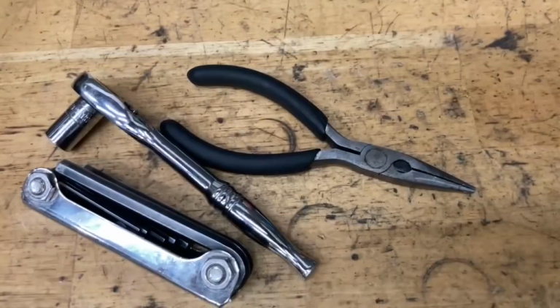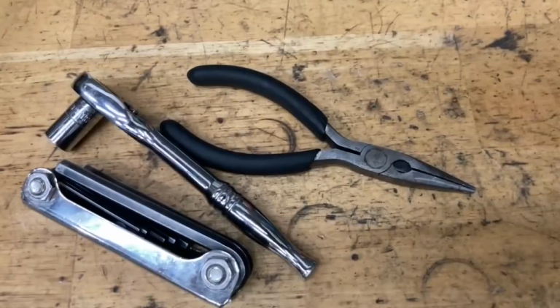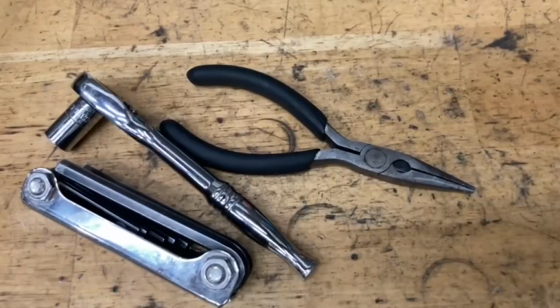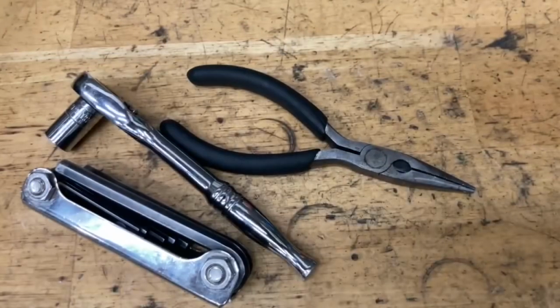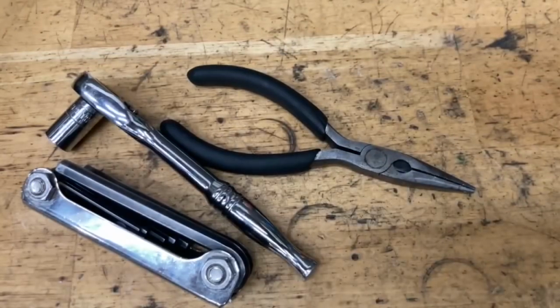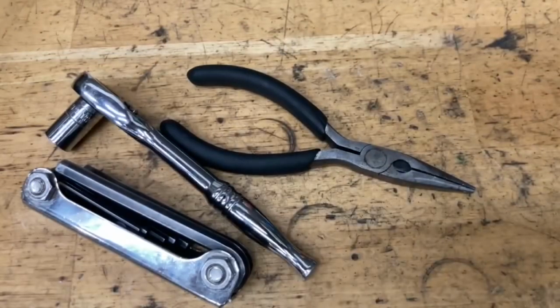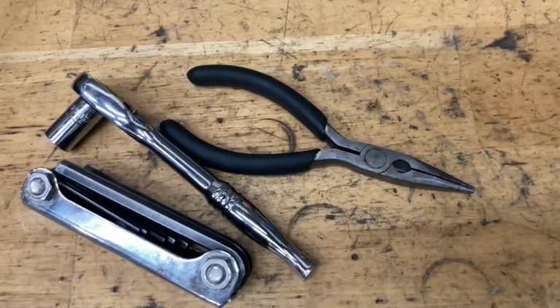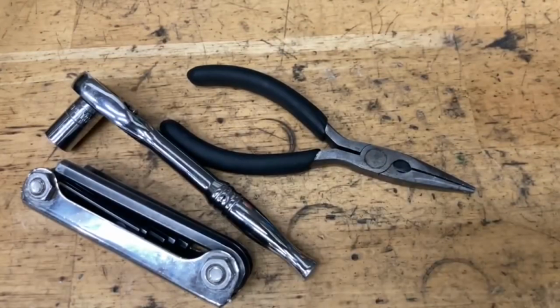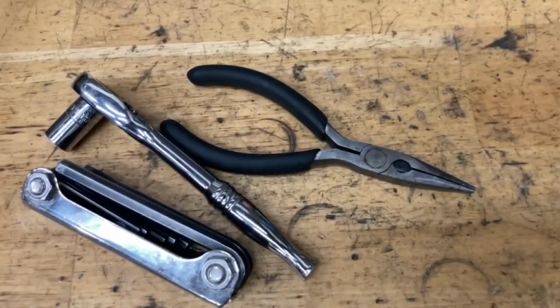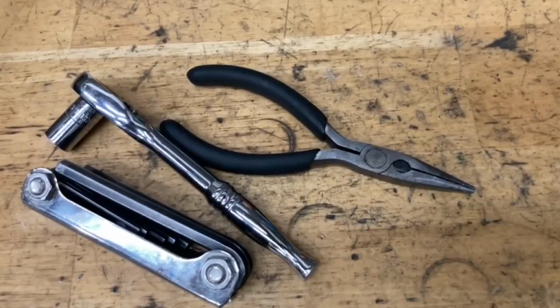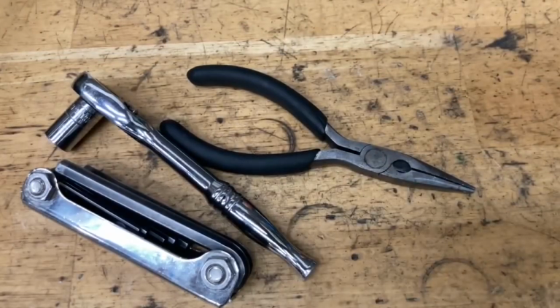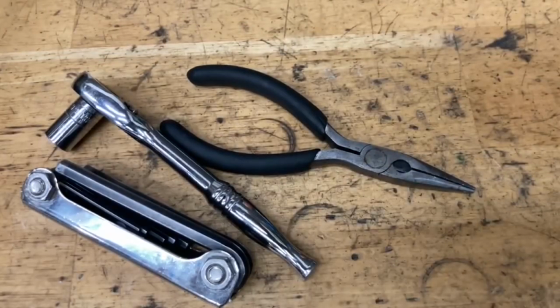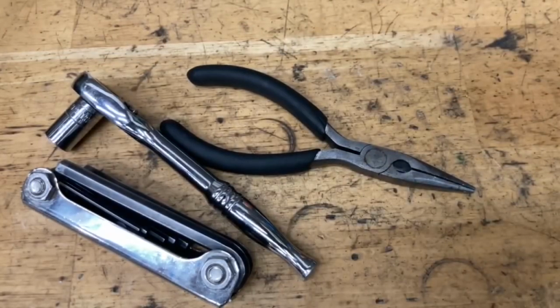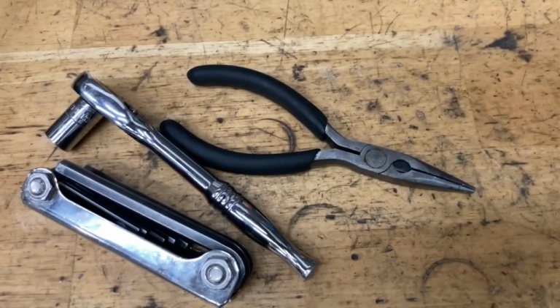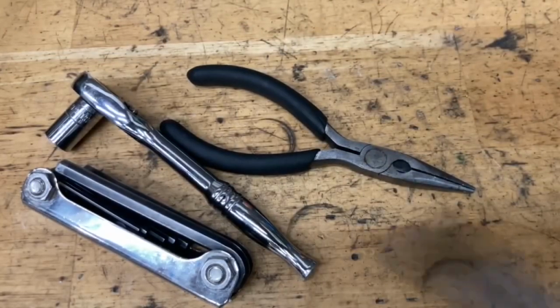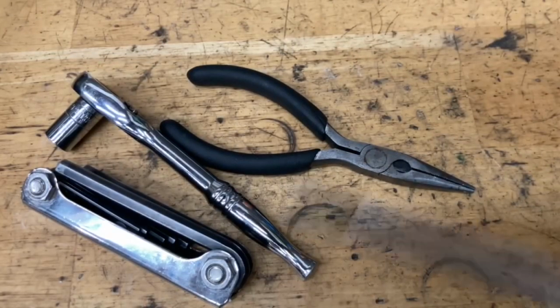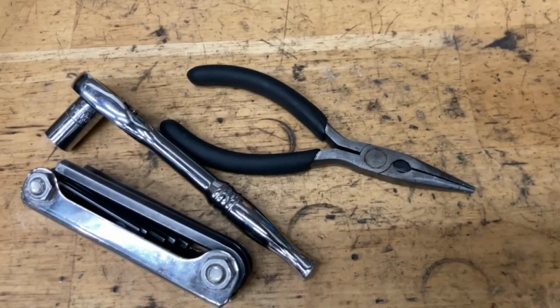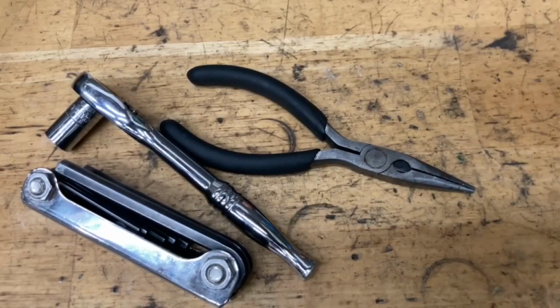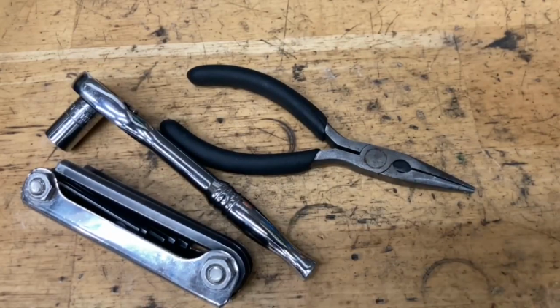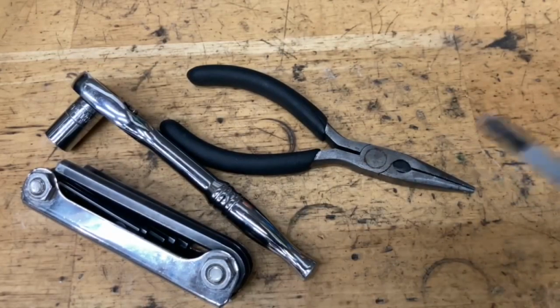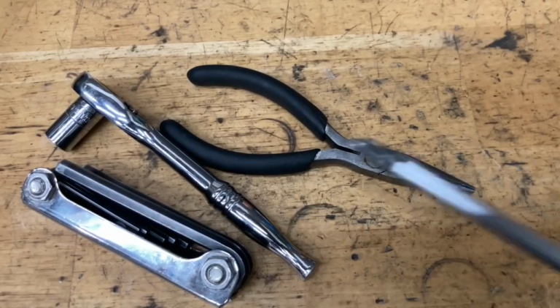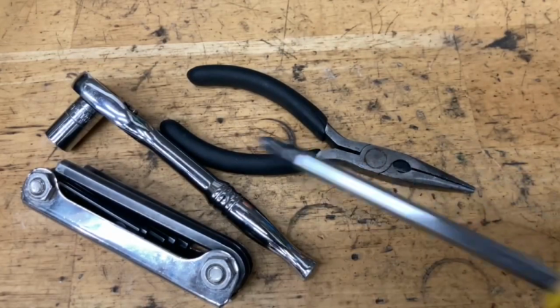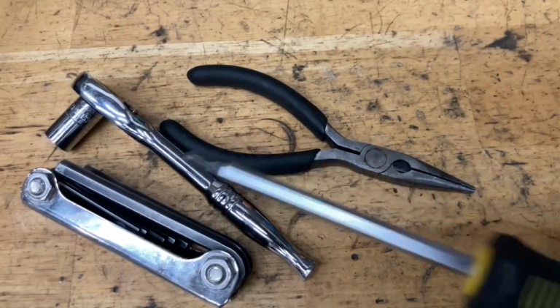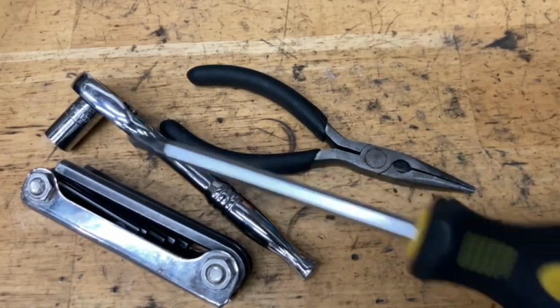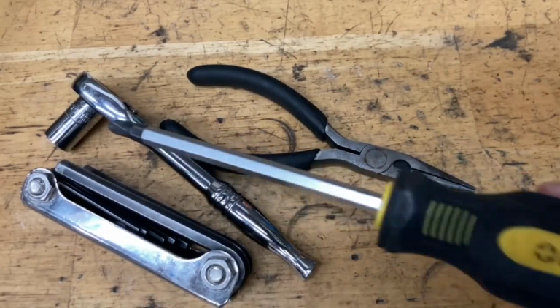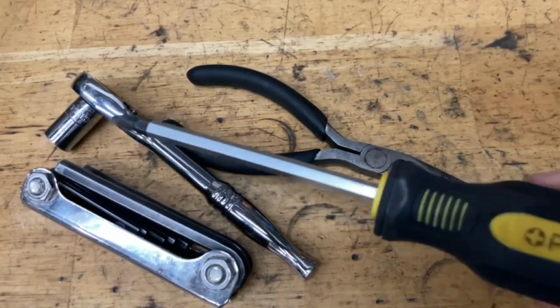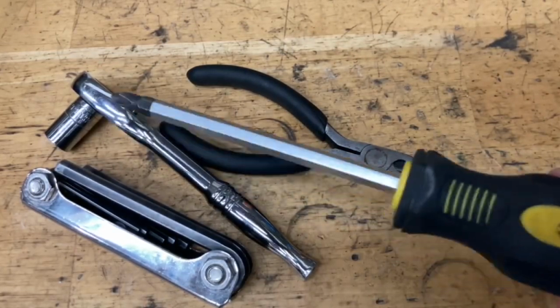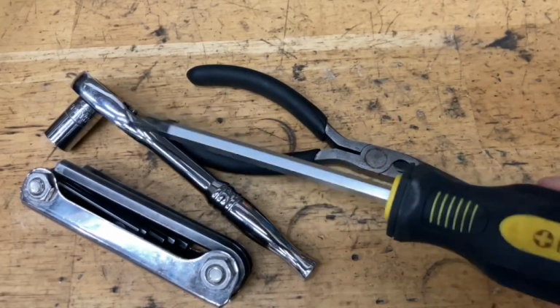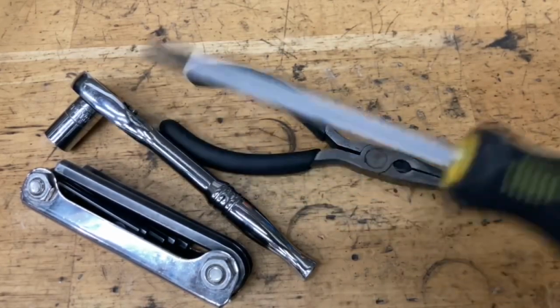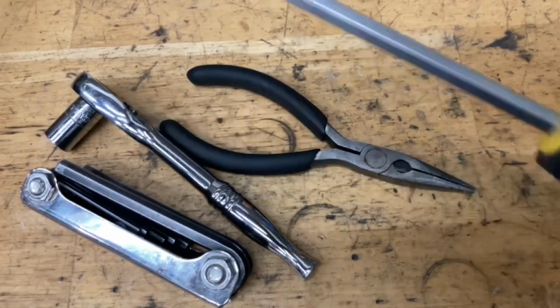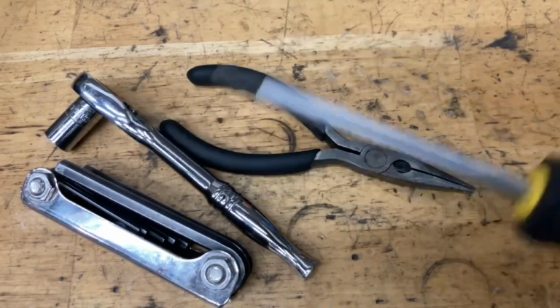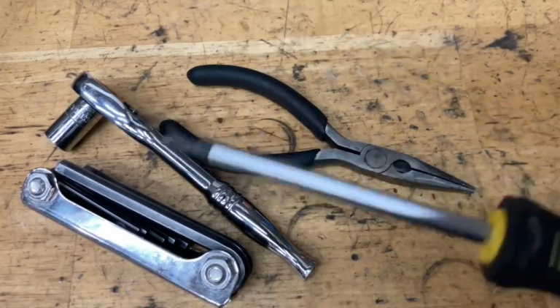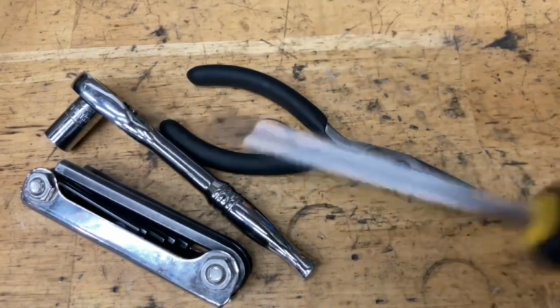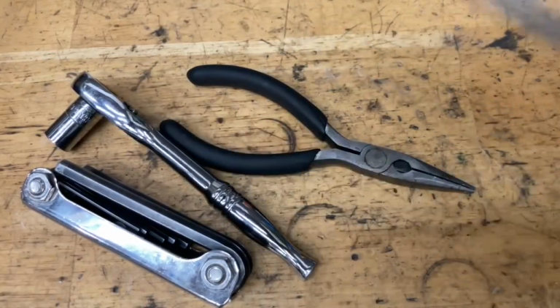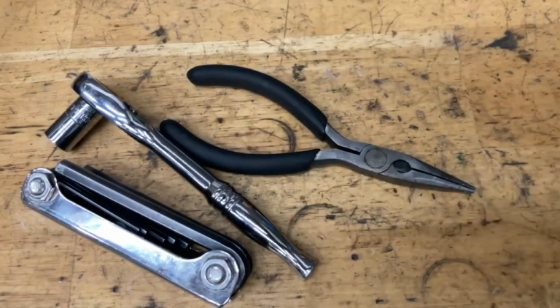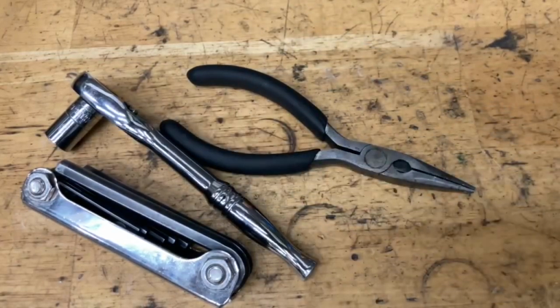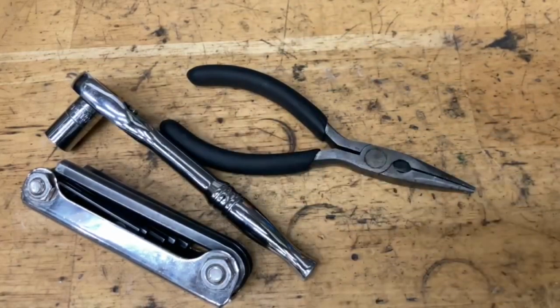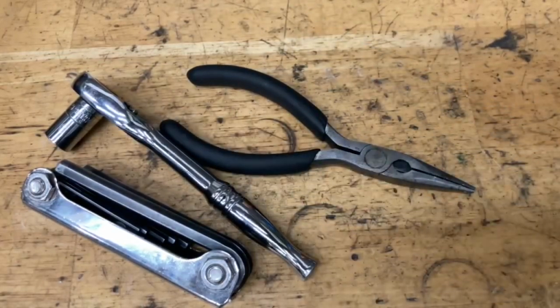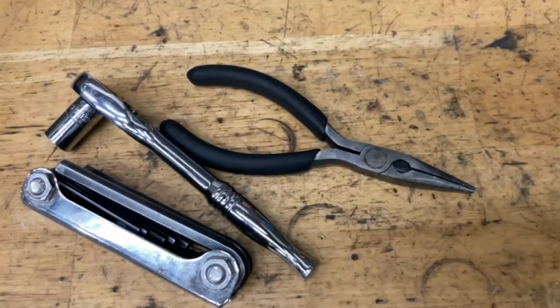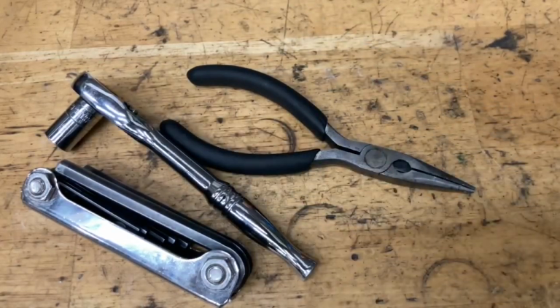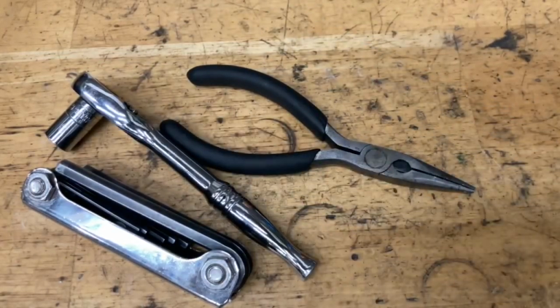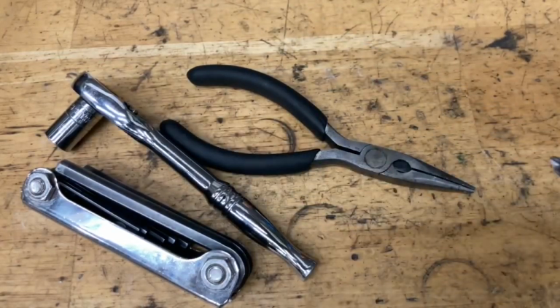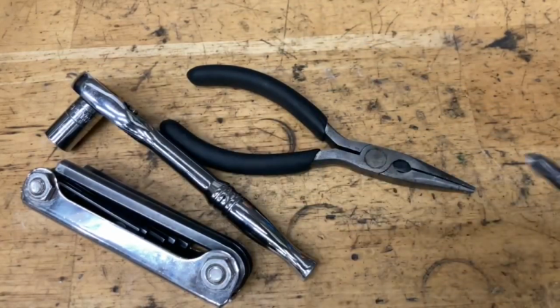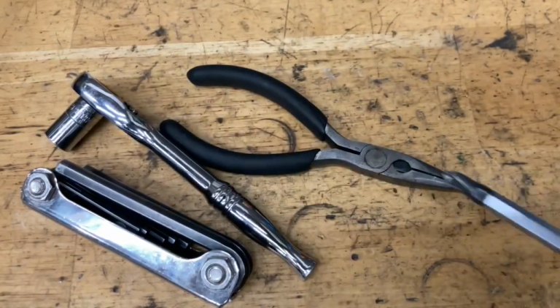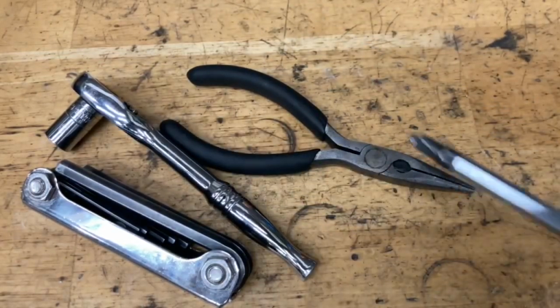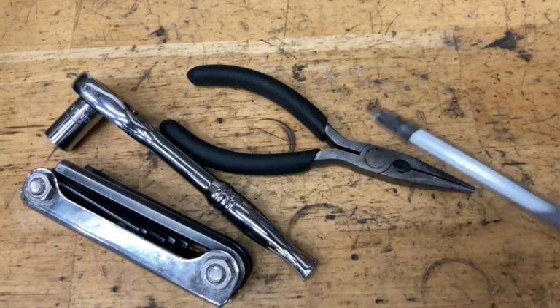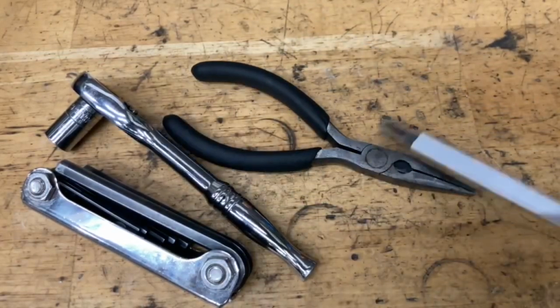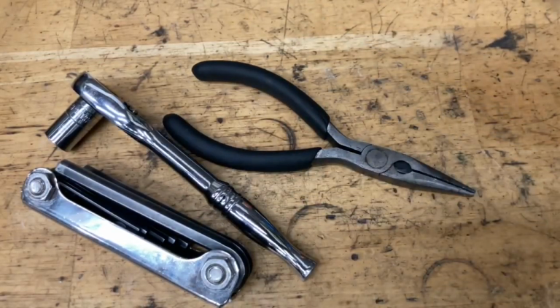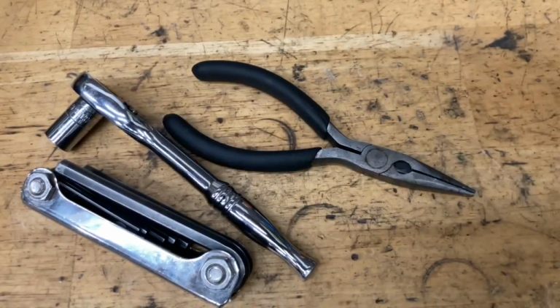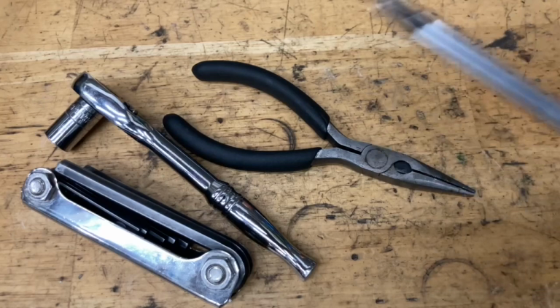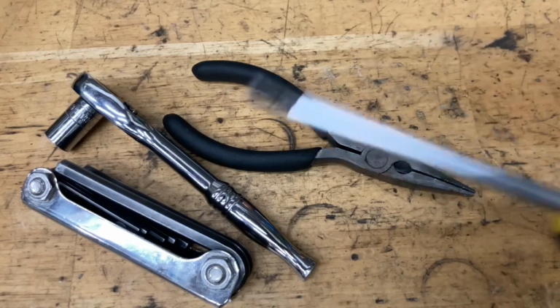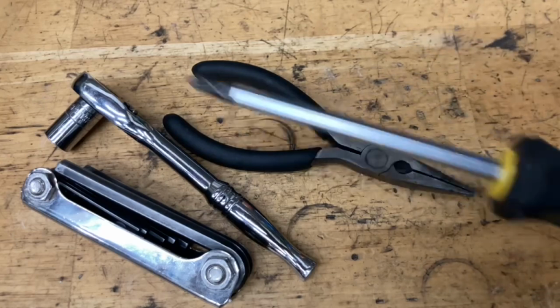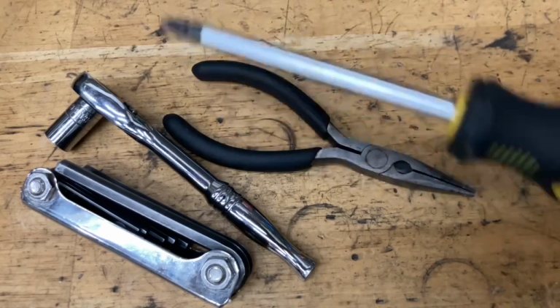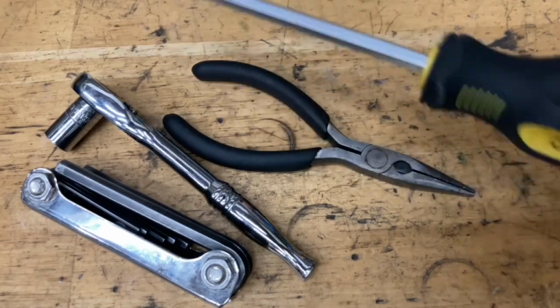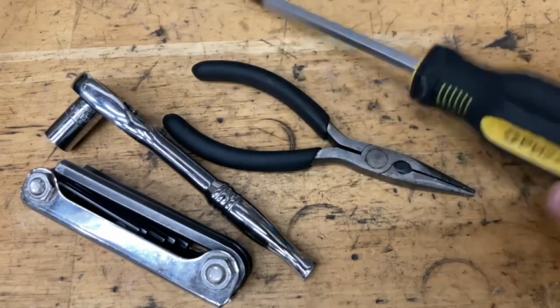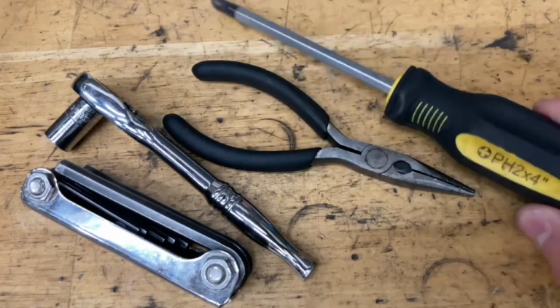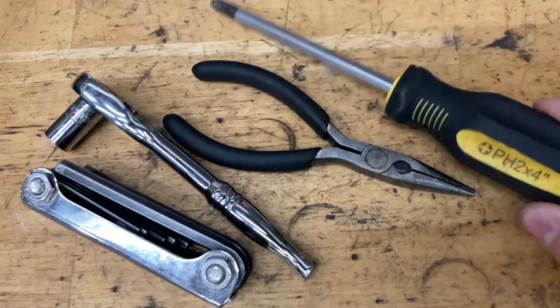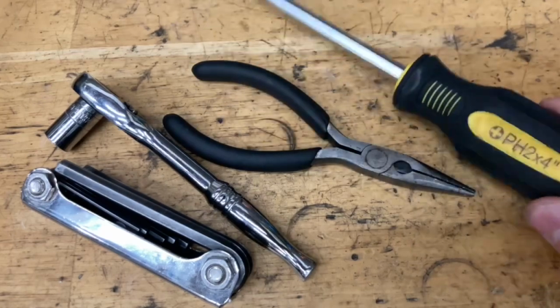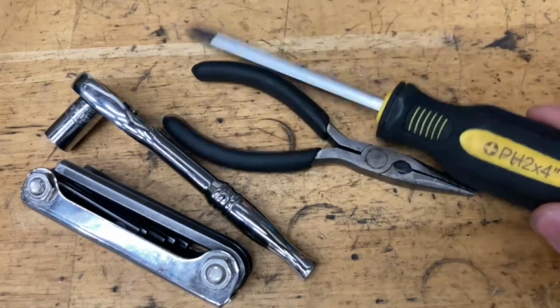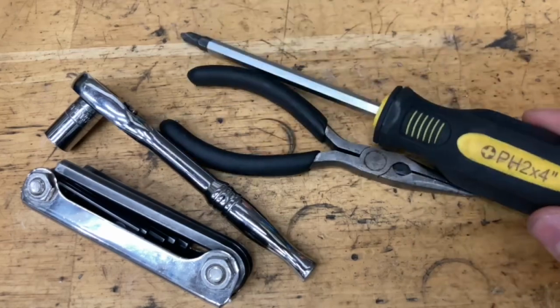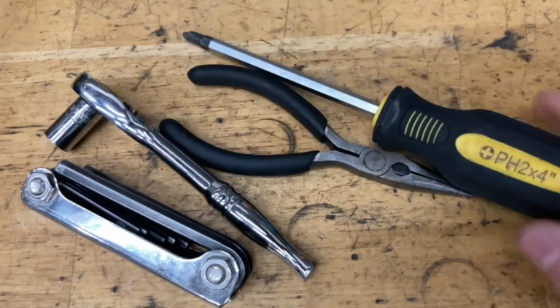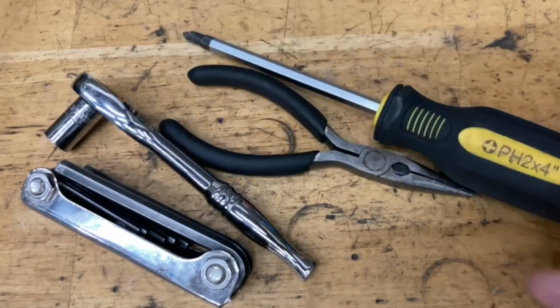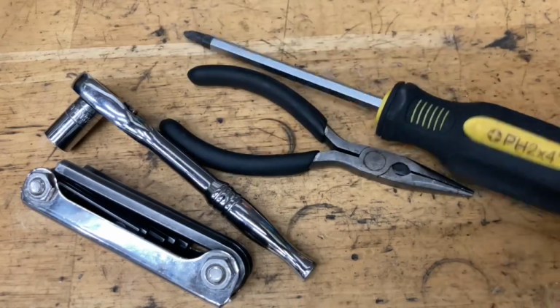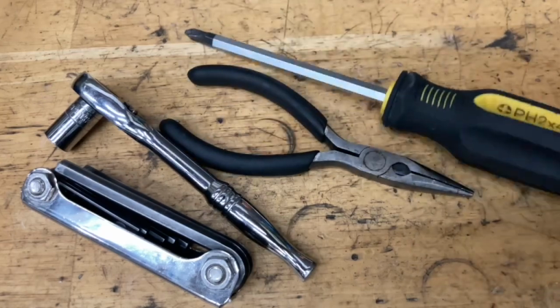For tools you're going to need Allen keys, a 9mm ratchet or wrench, pliers, and a screwdriver.